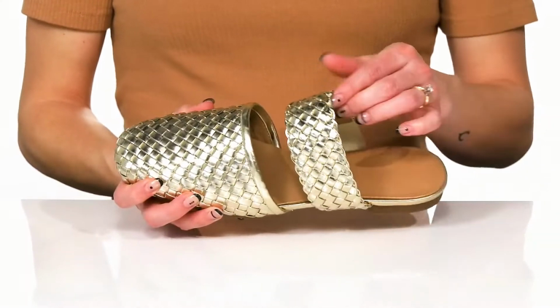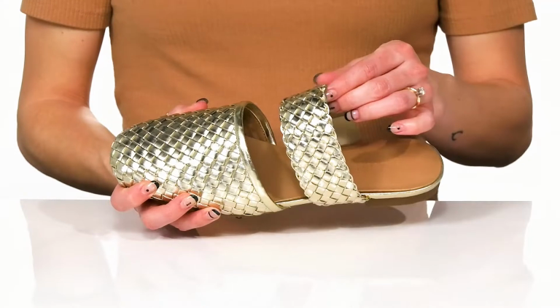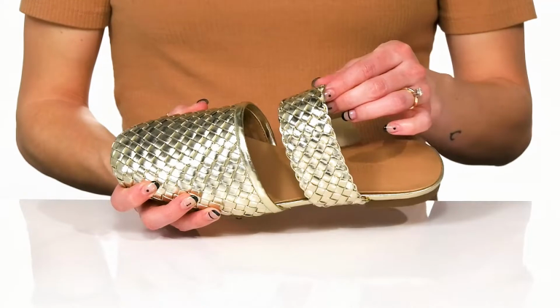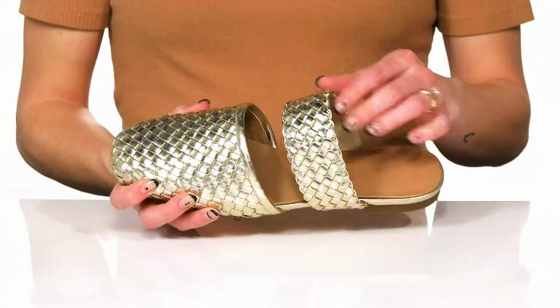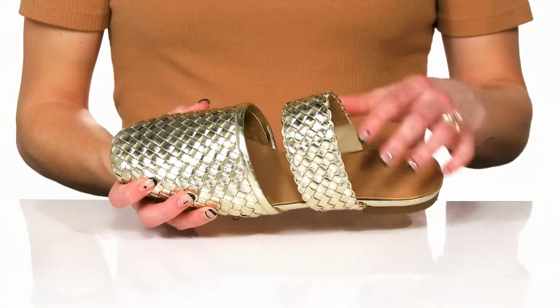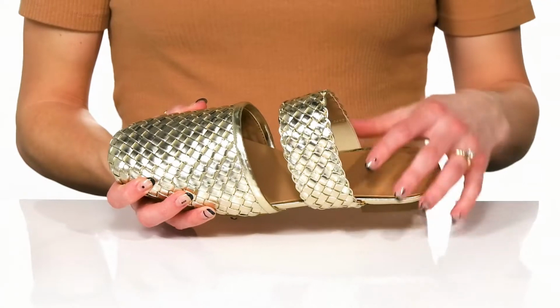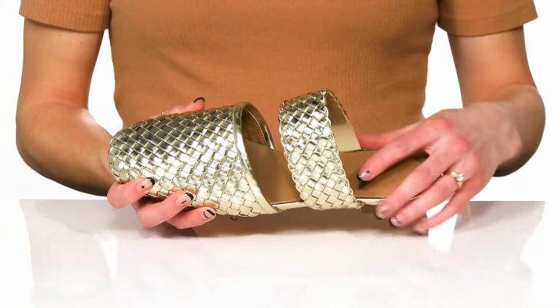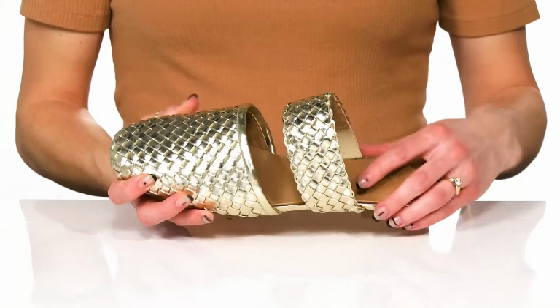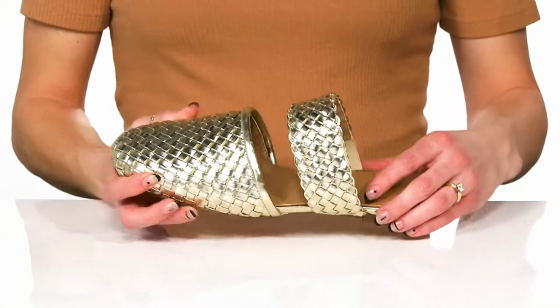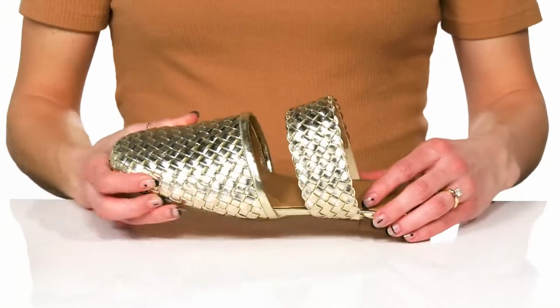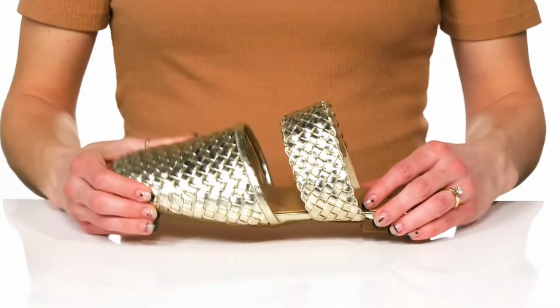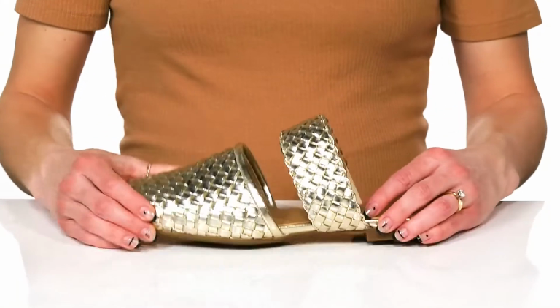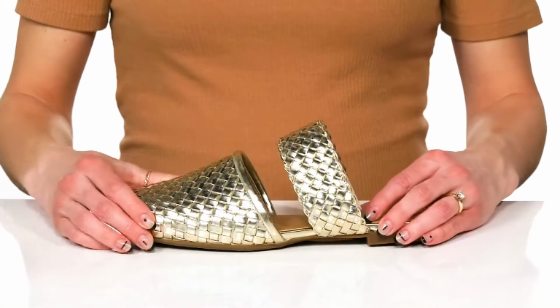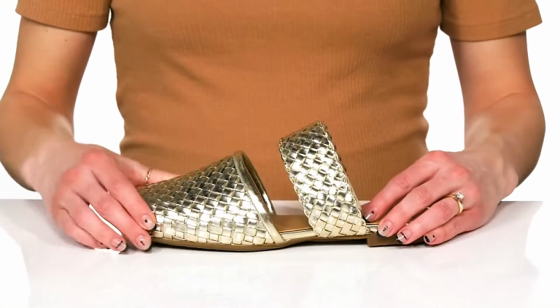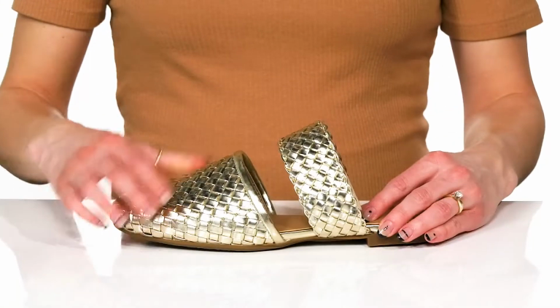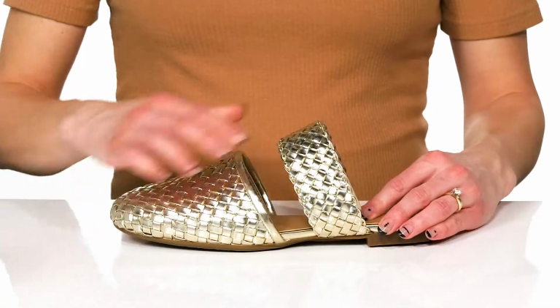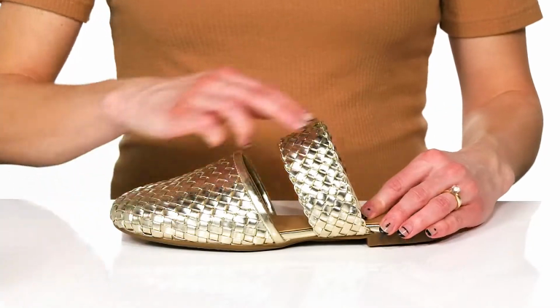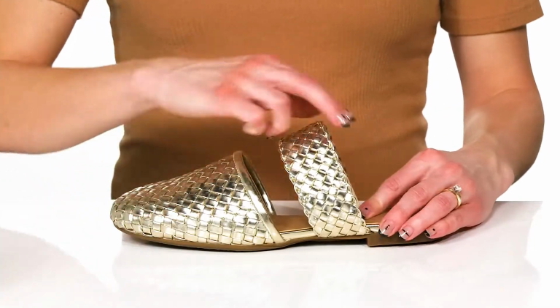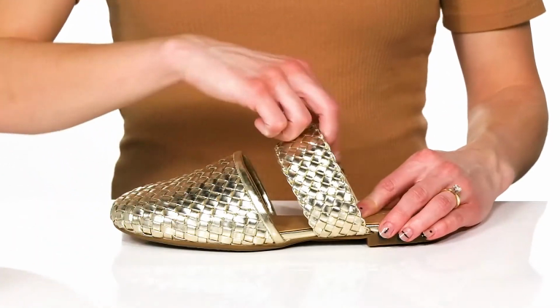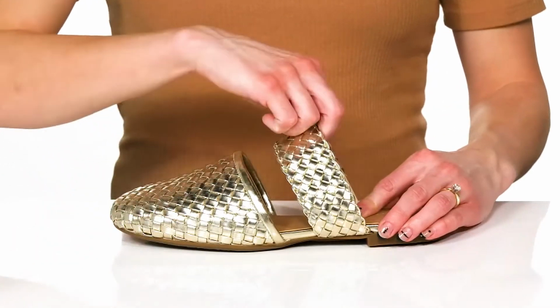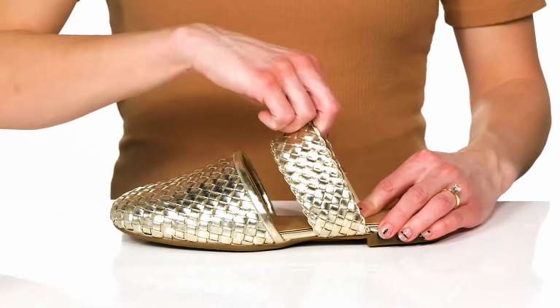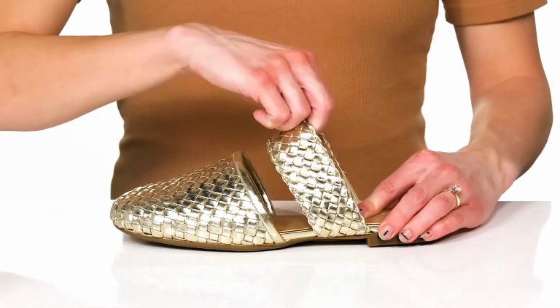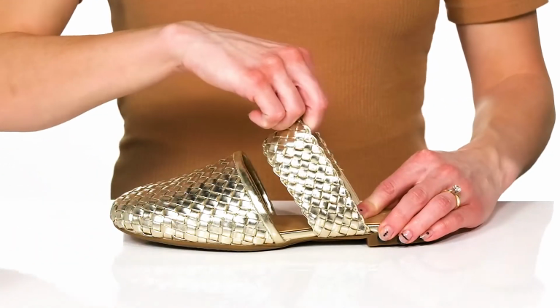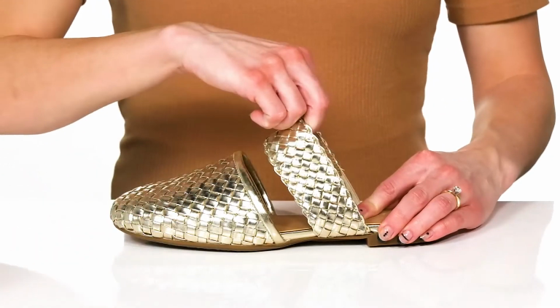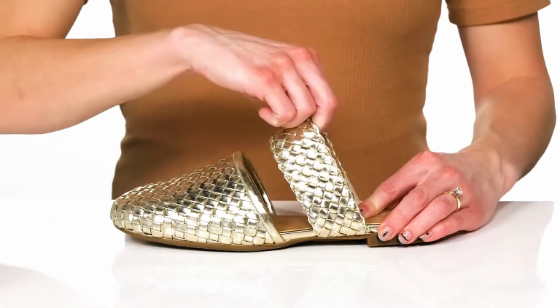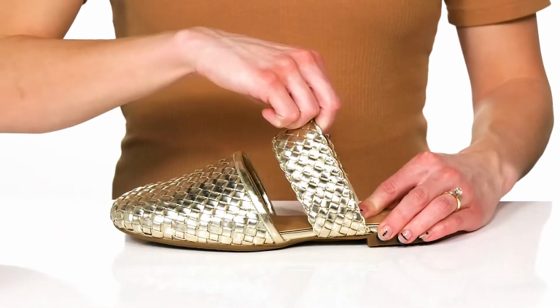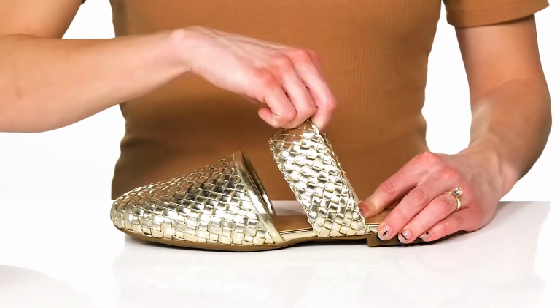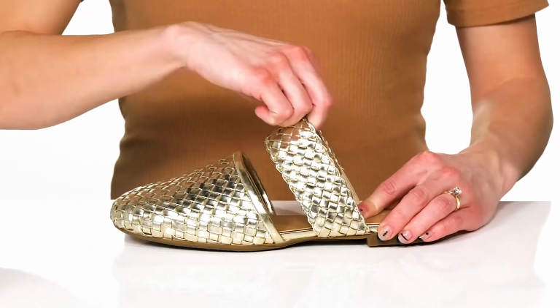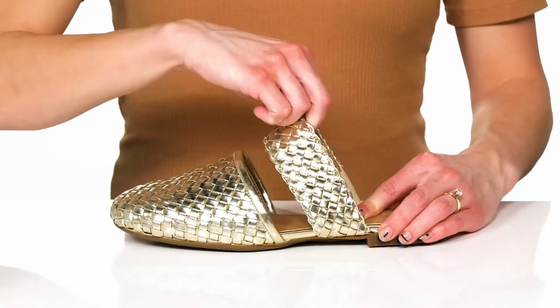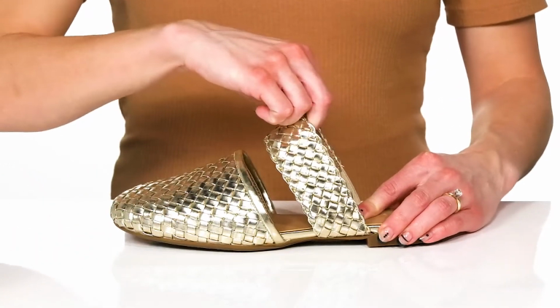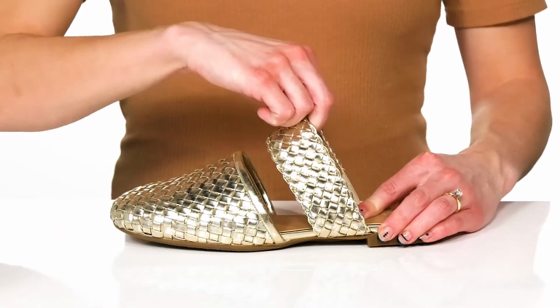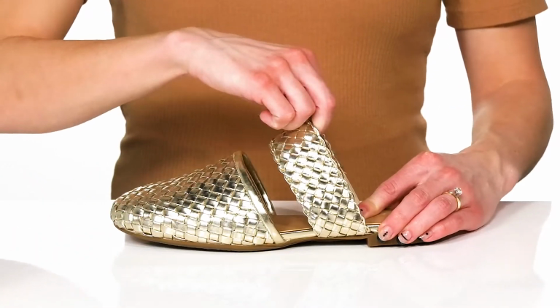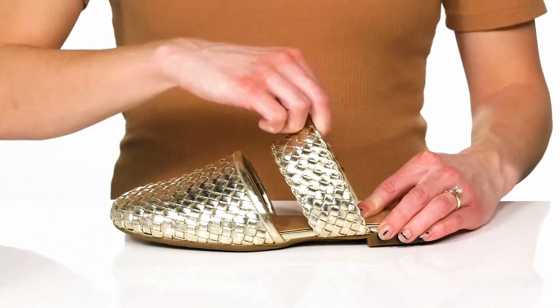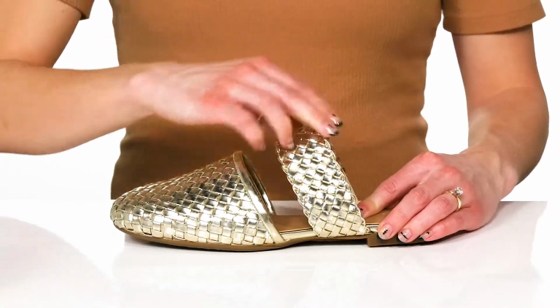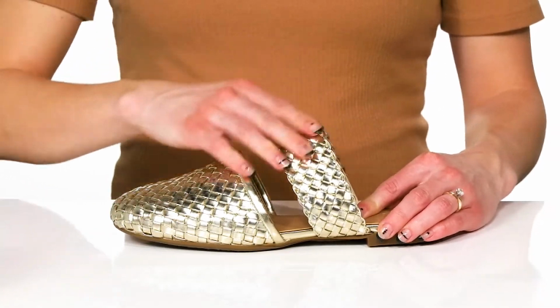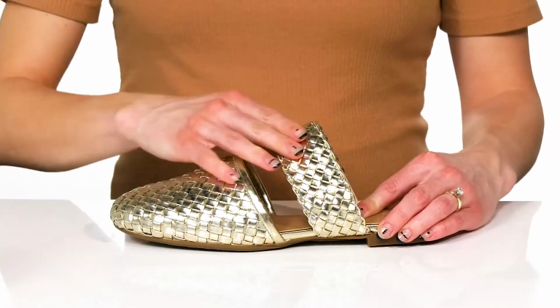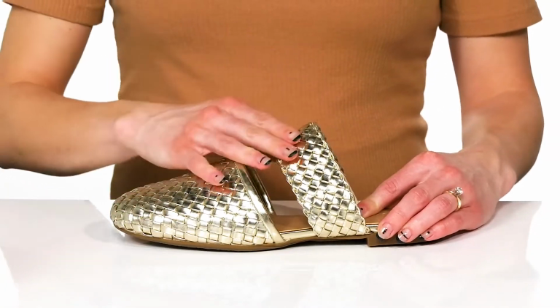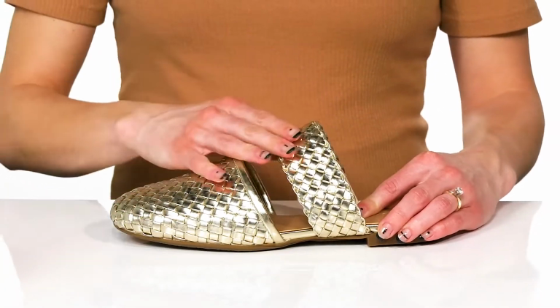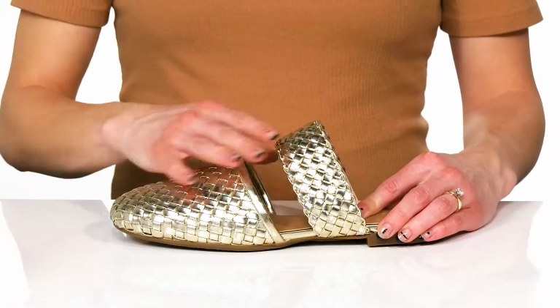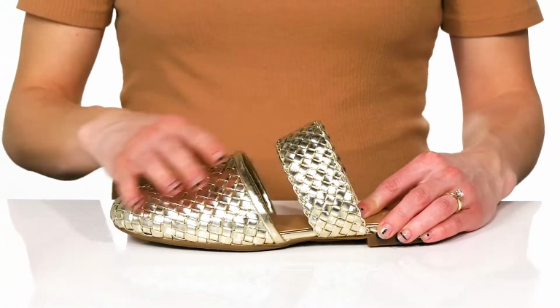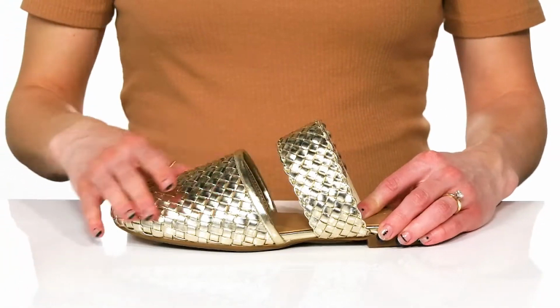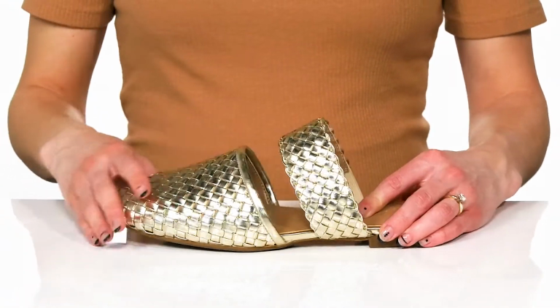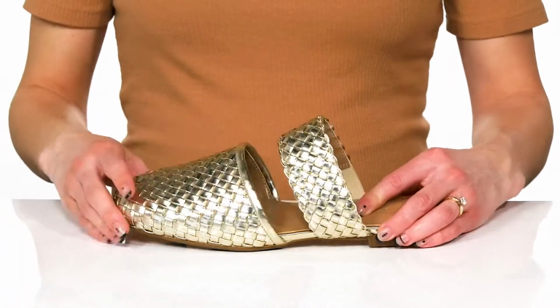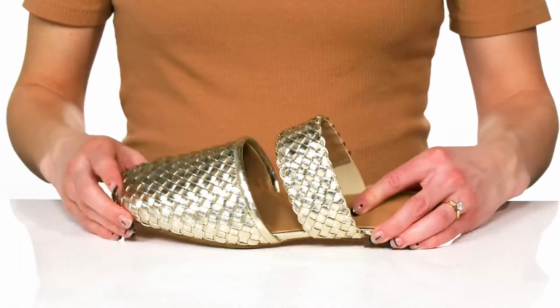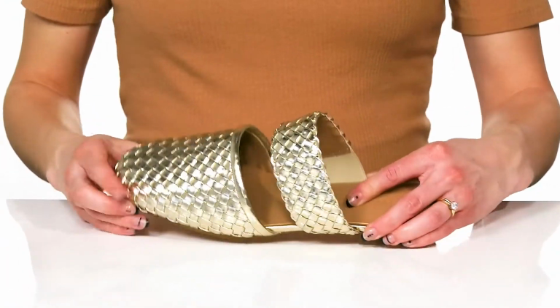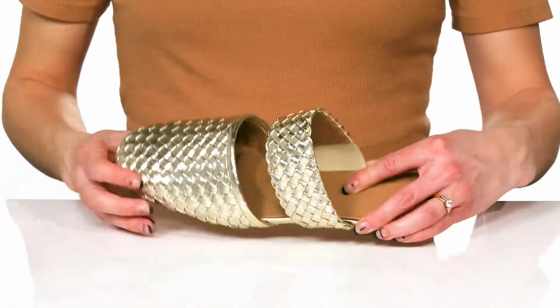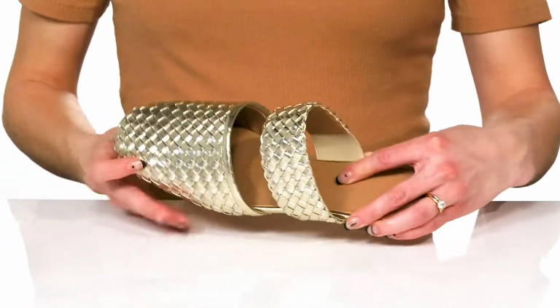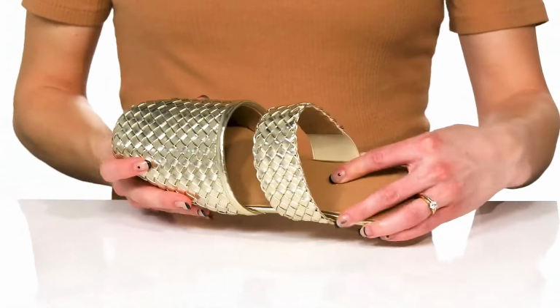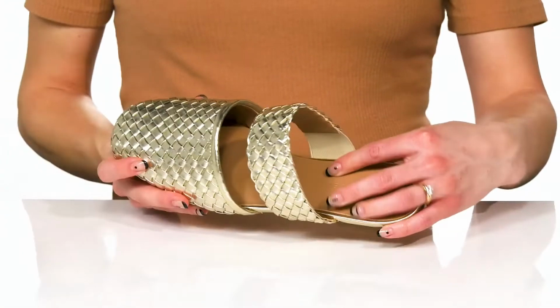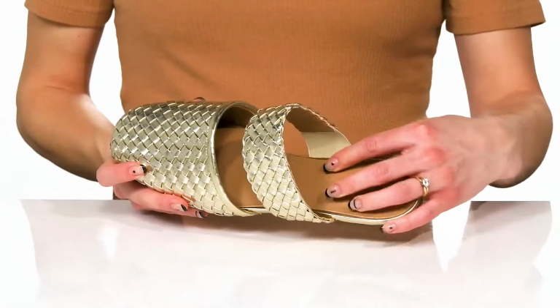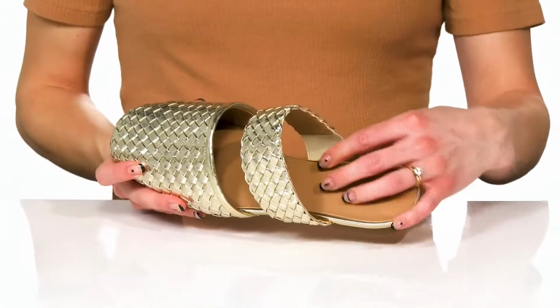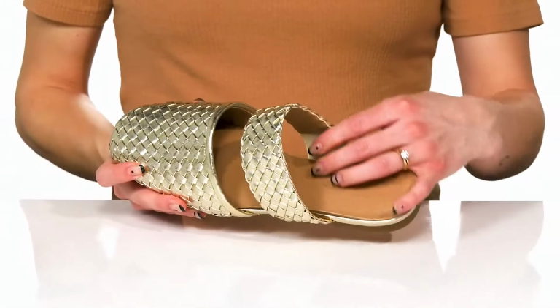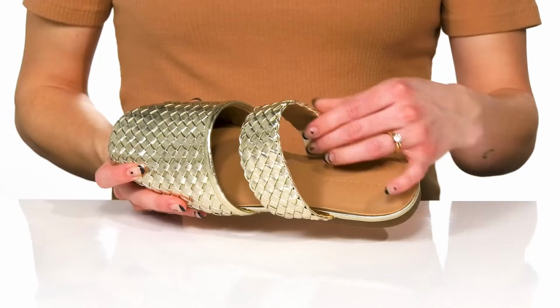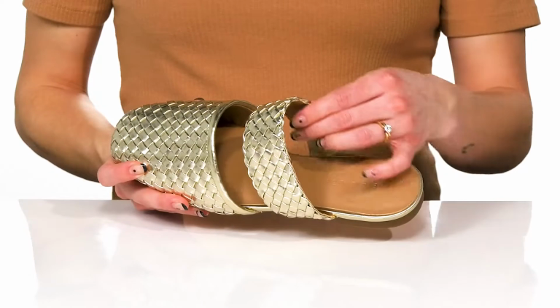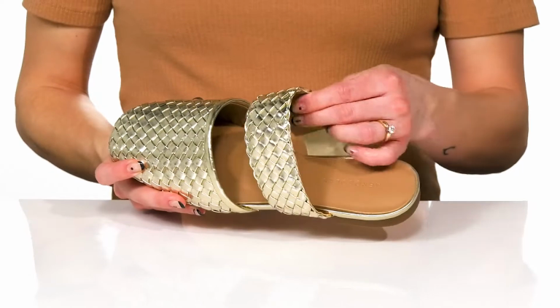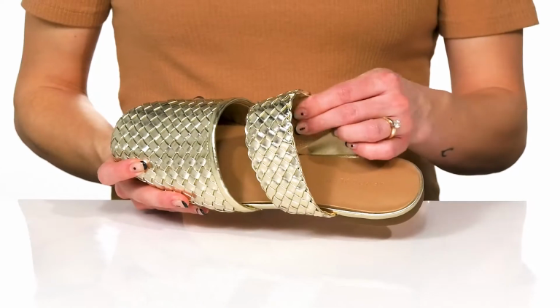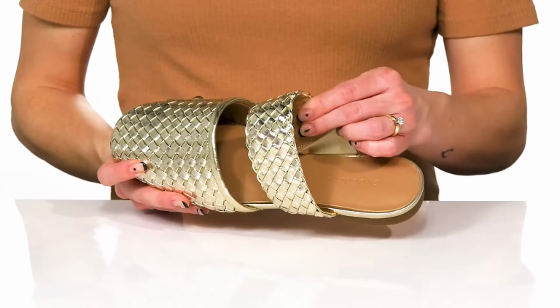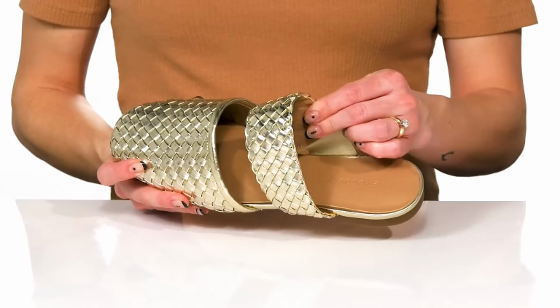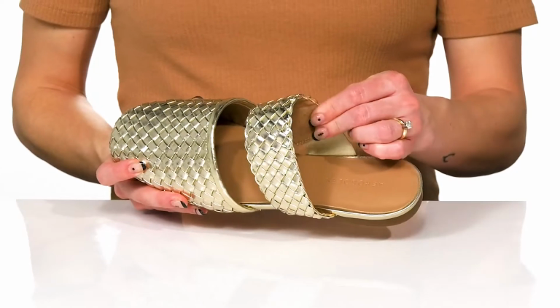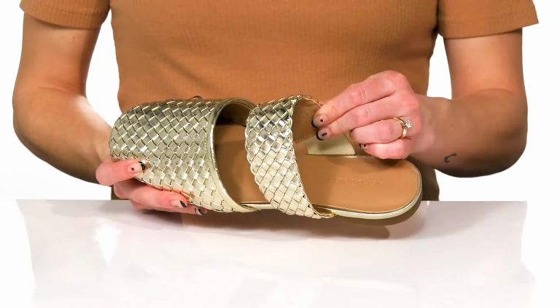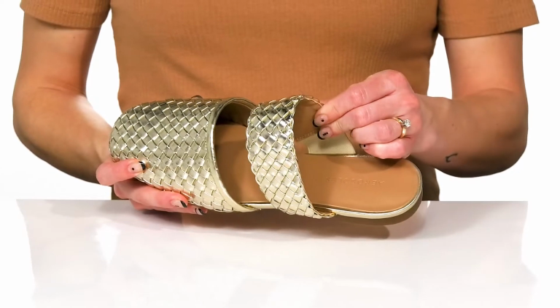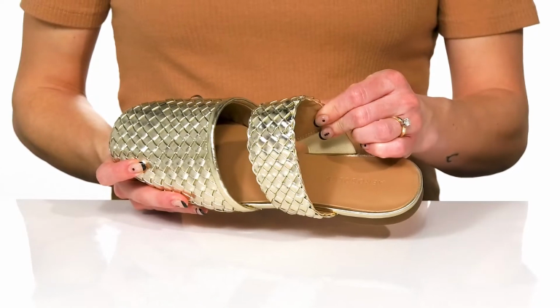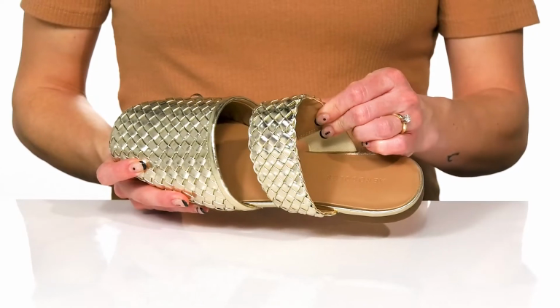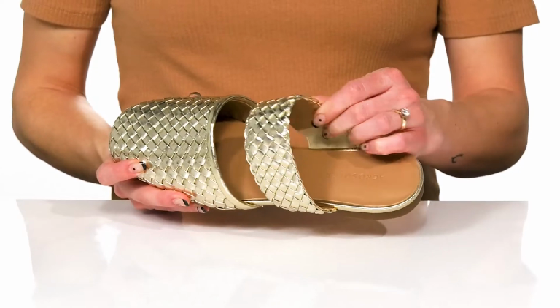This strap has a lot of stretch to it, giving you a really comfortable fit. And inside, there's a leather lining.